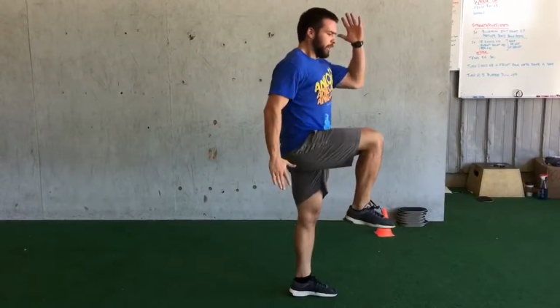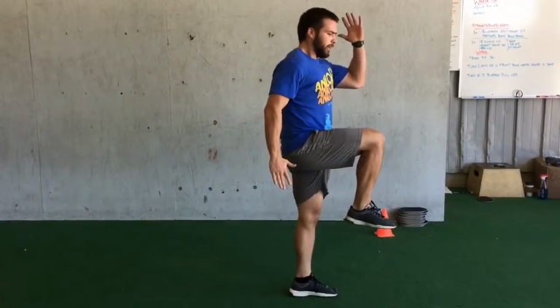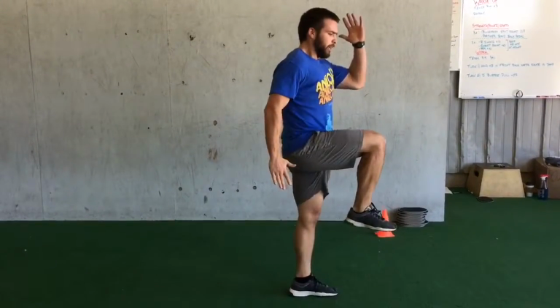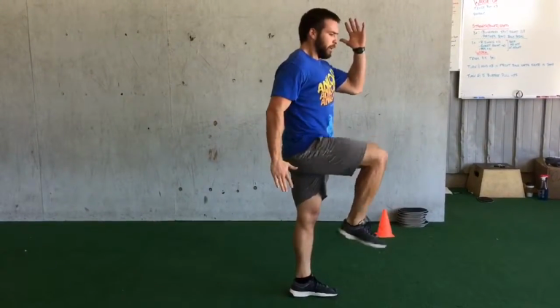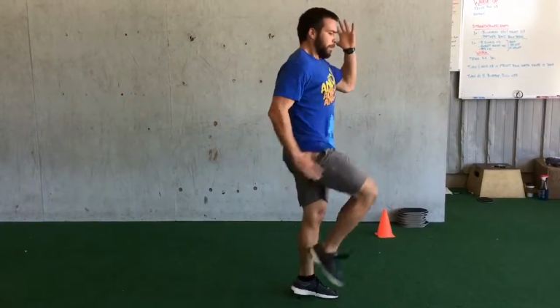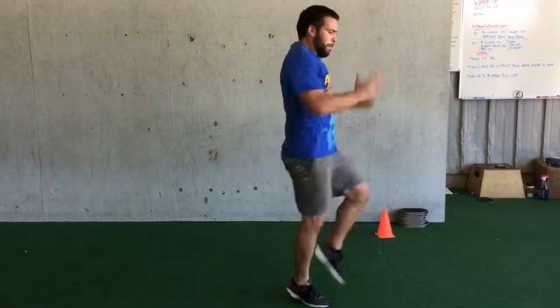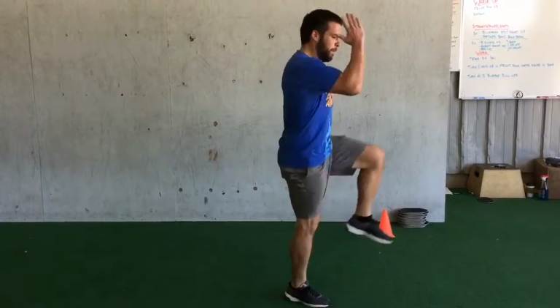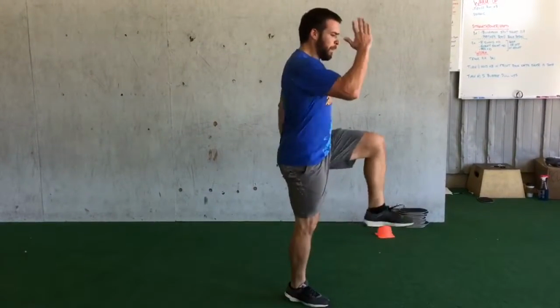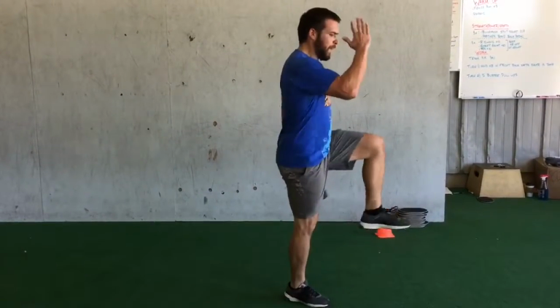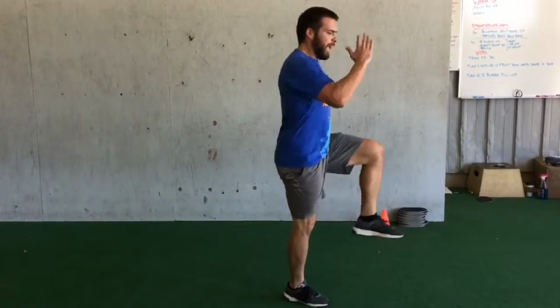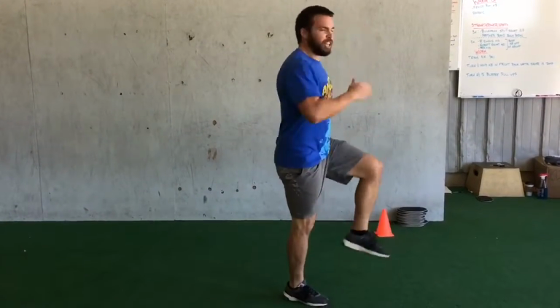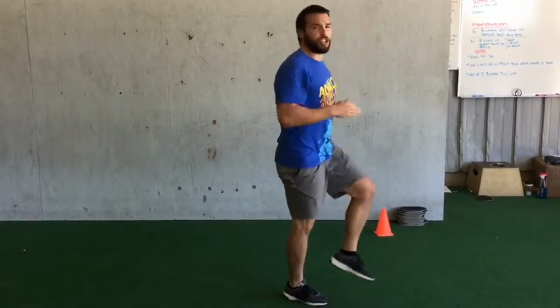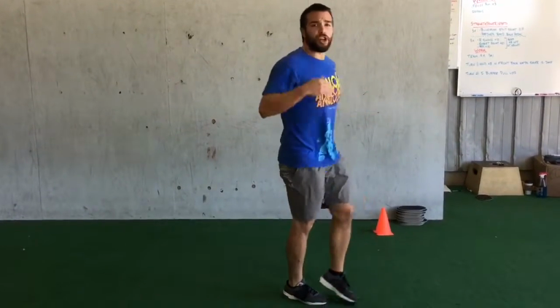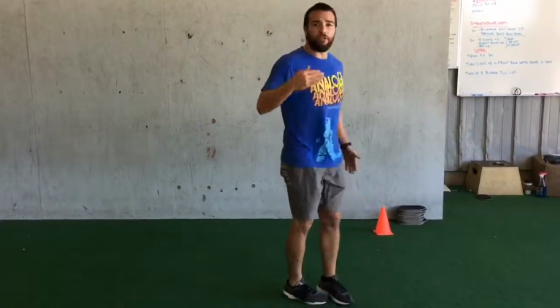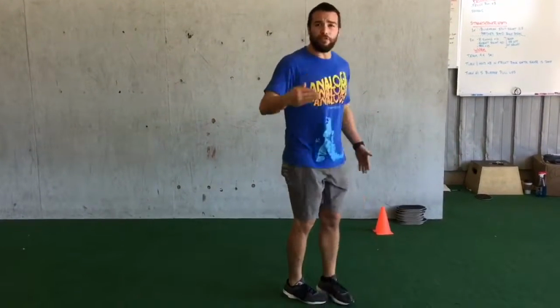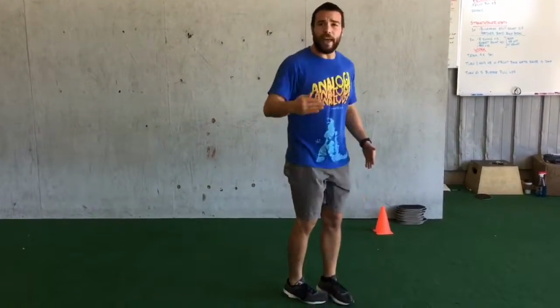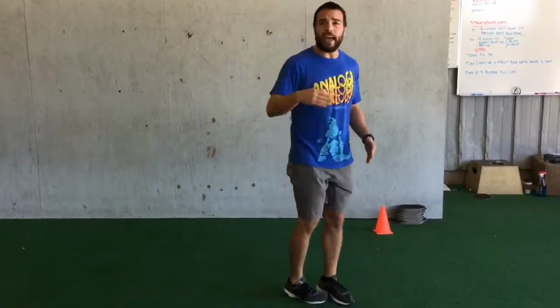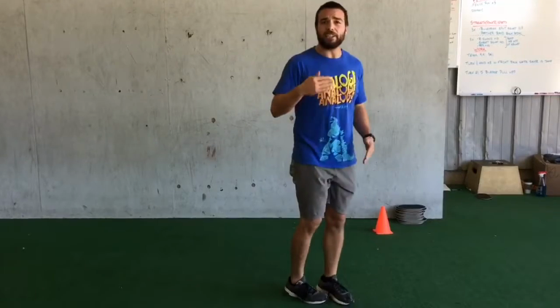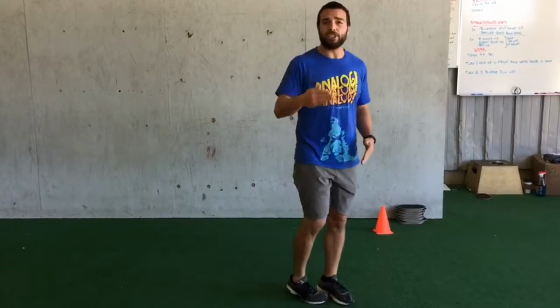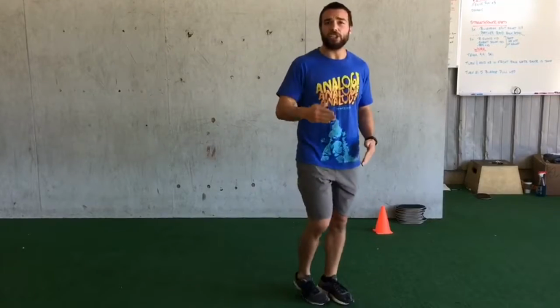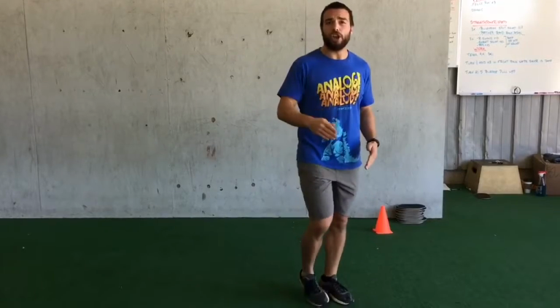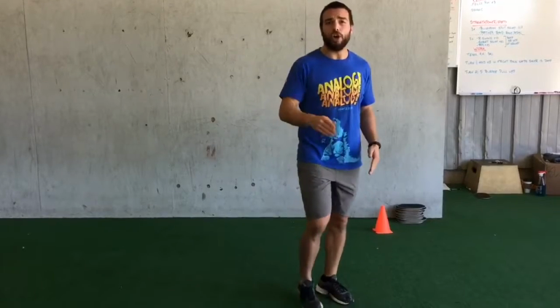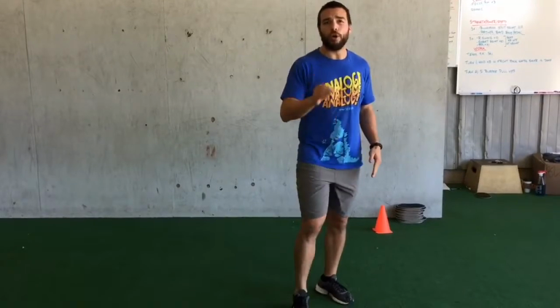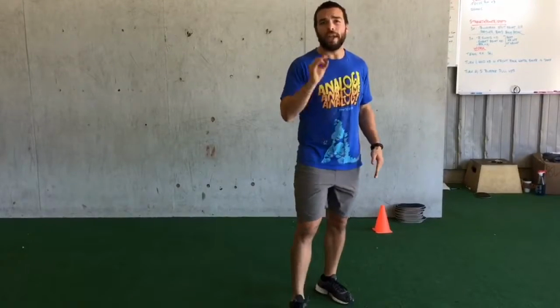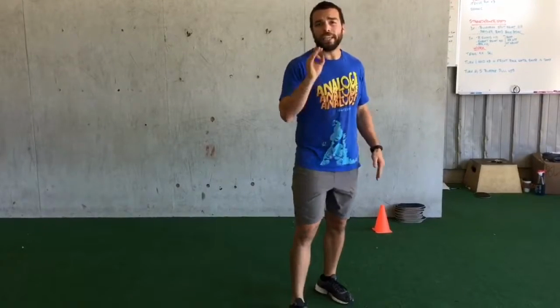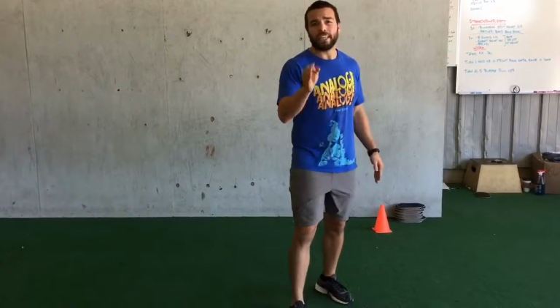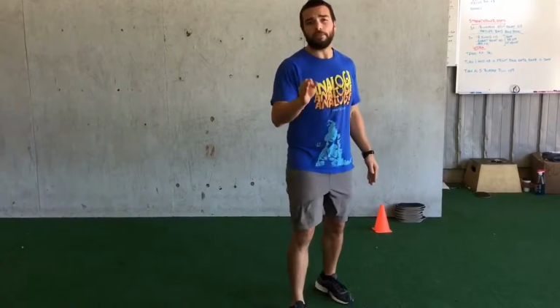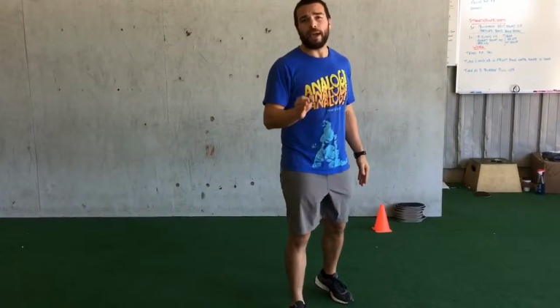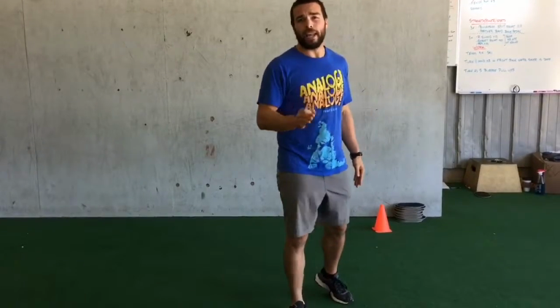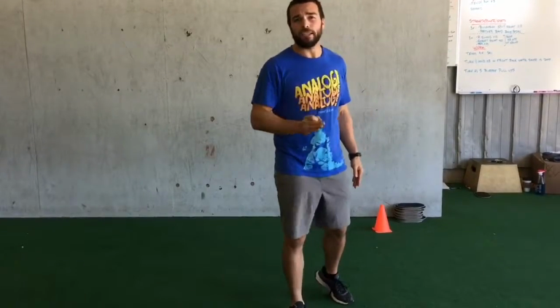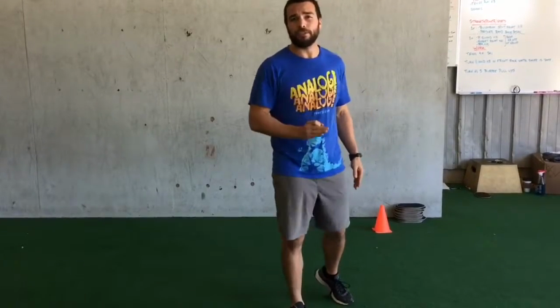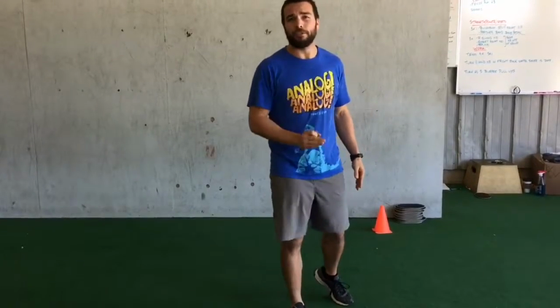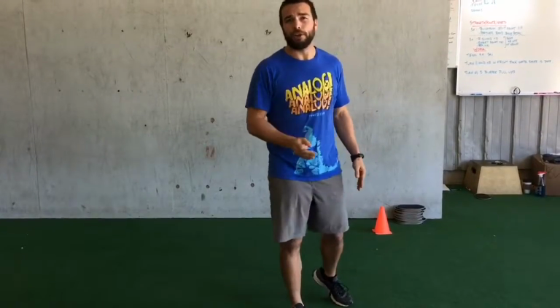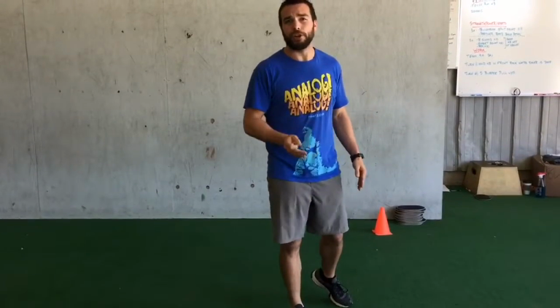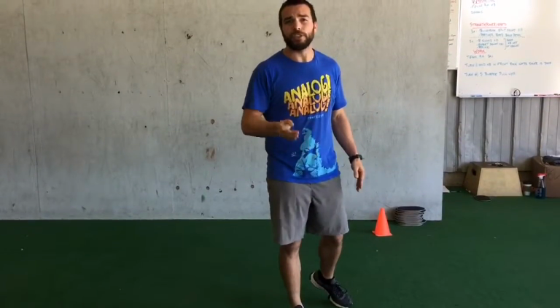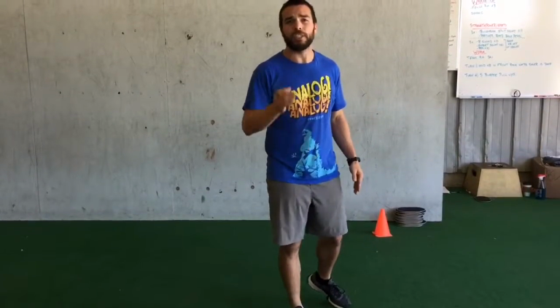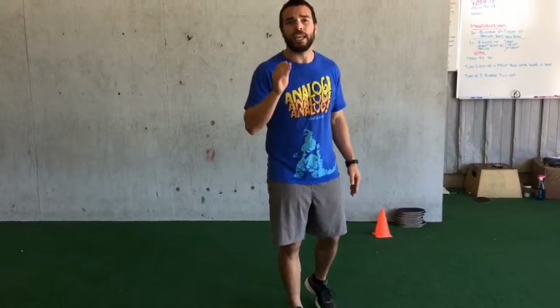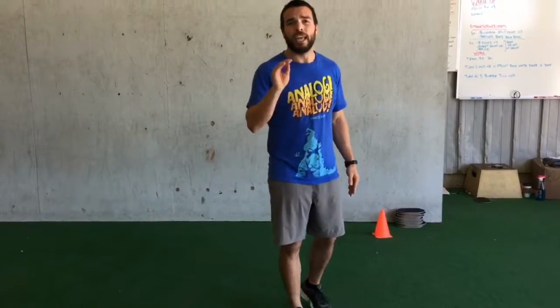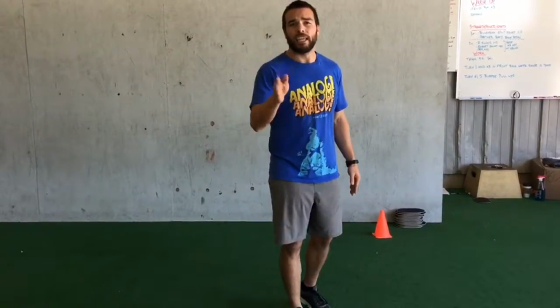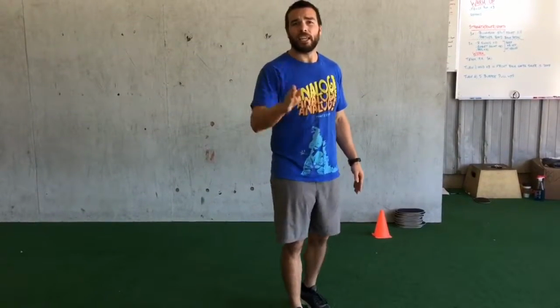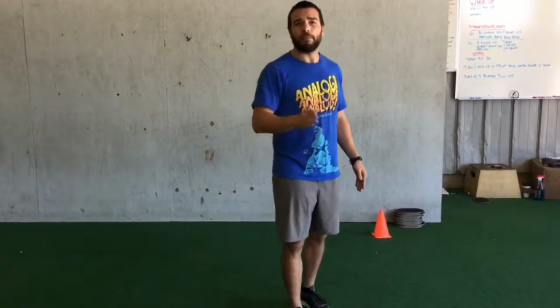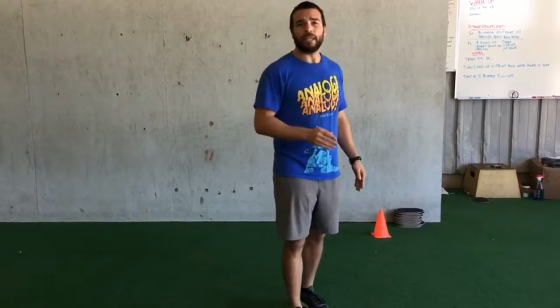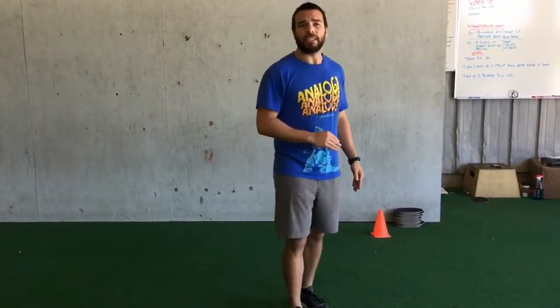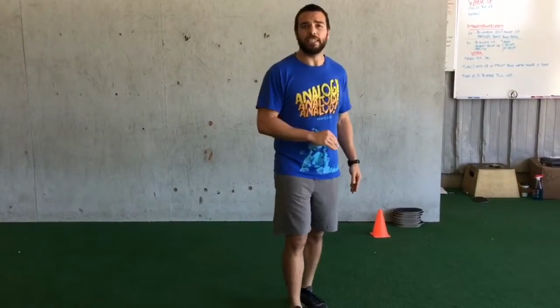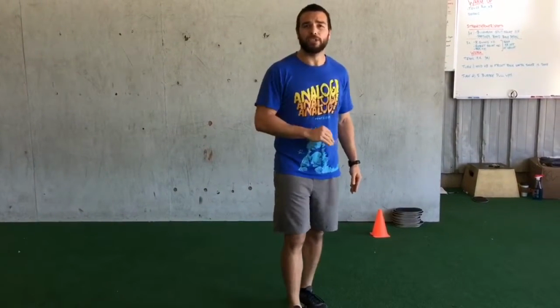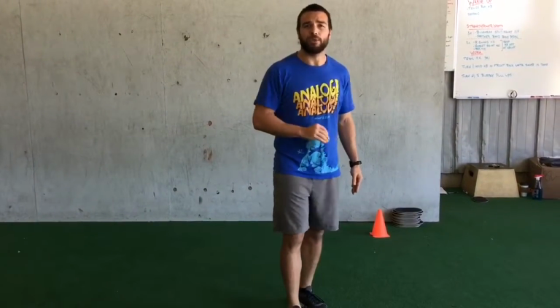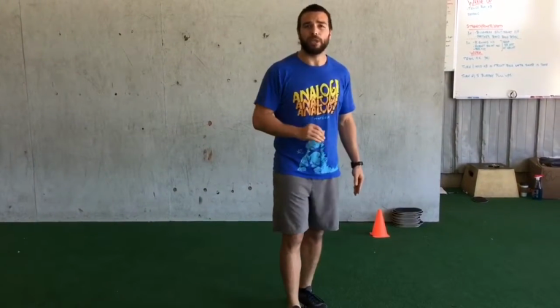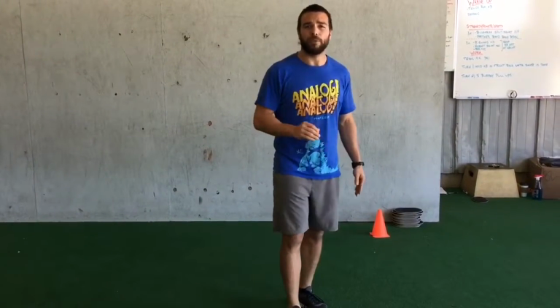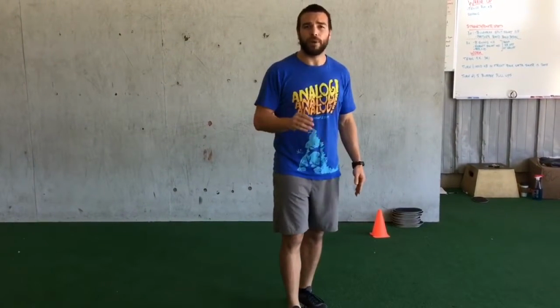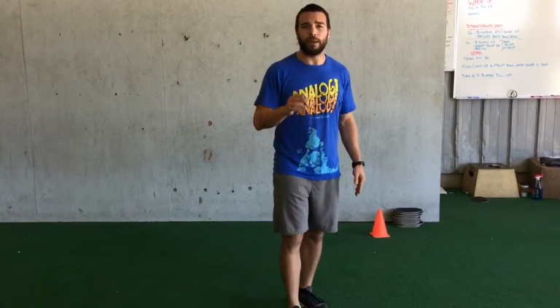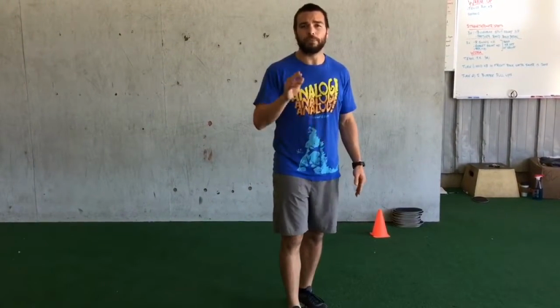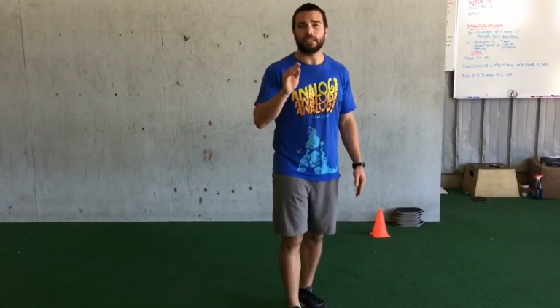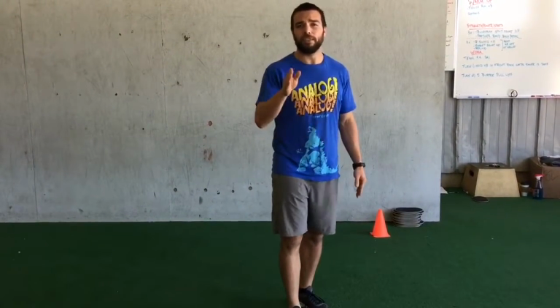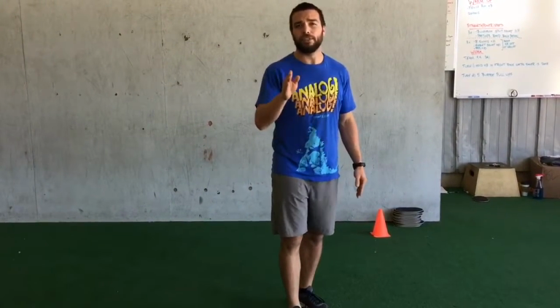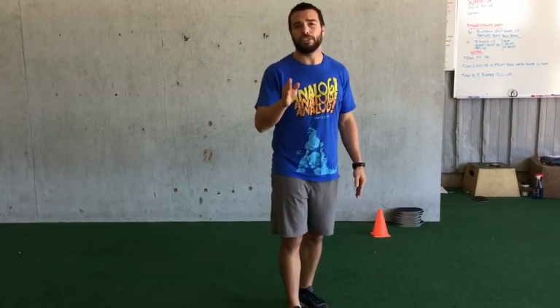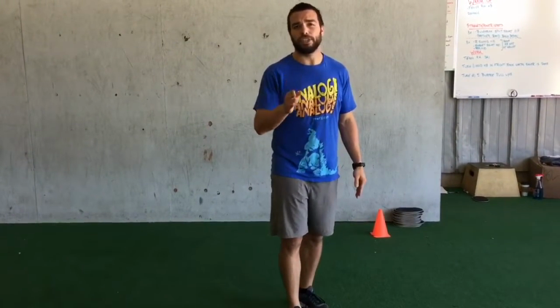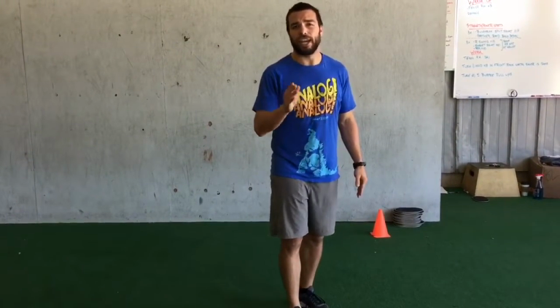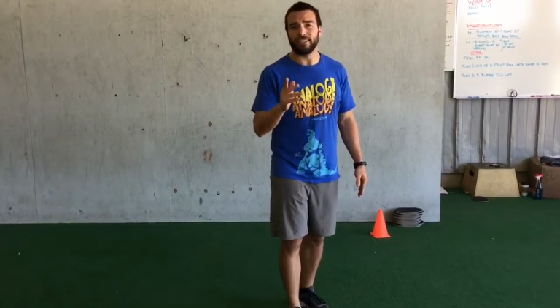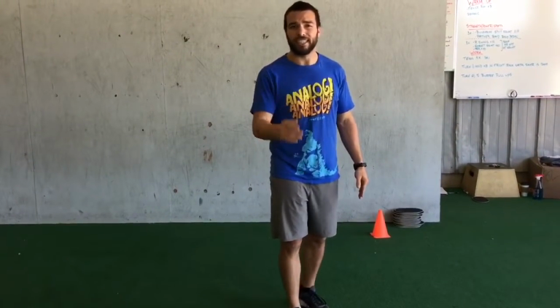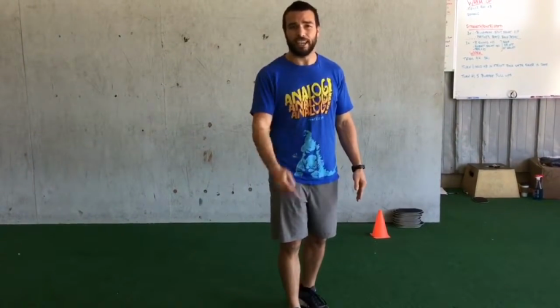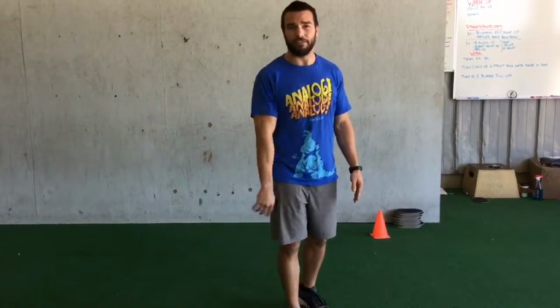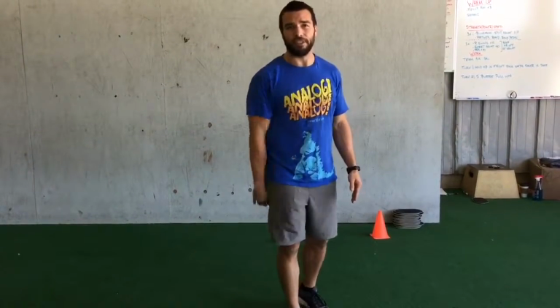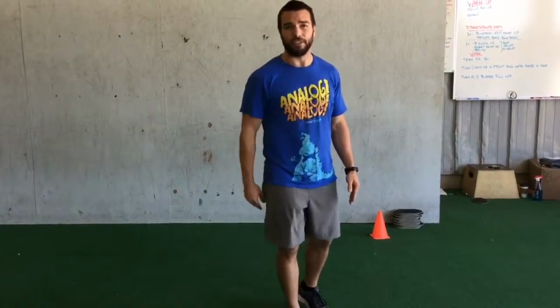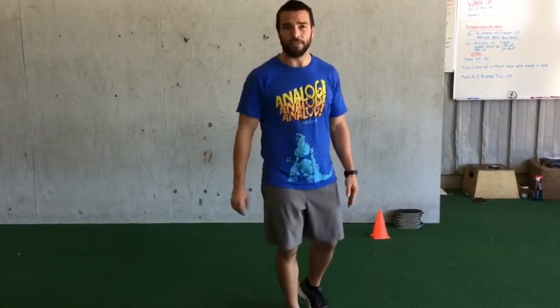You can go fast or slow — get the balance first. Get about 10 to 20 reps, give it a shot, see how it feels.